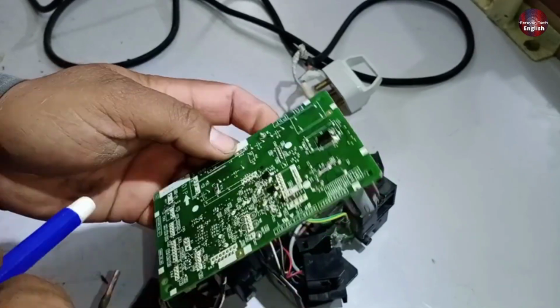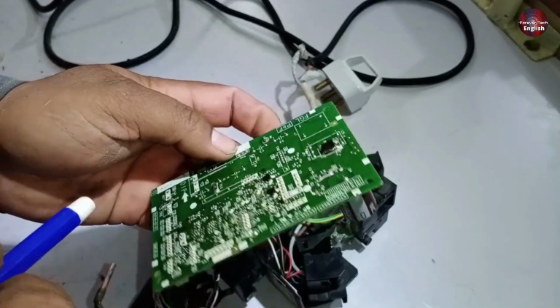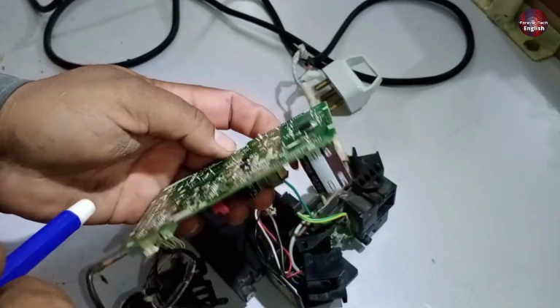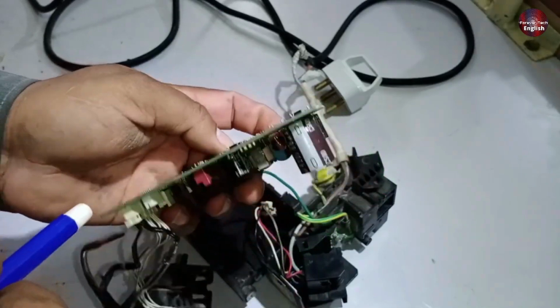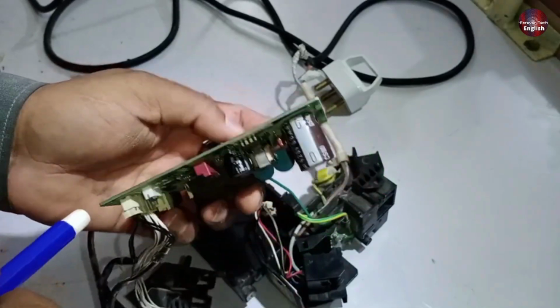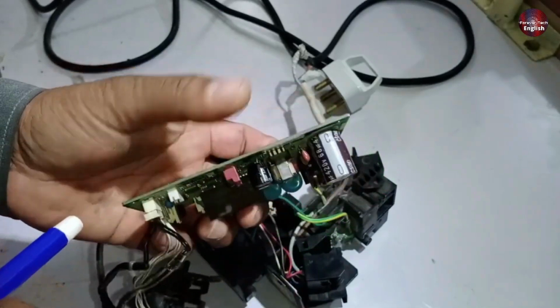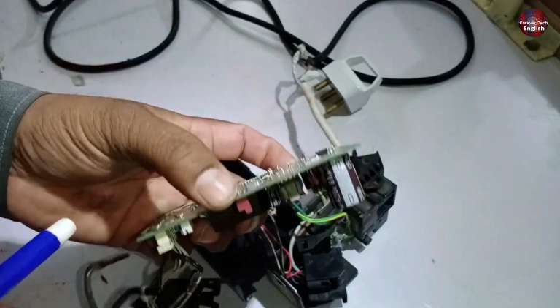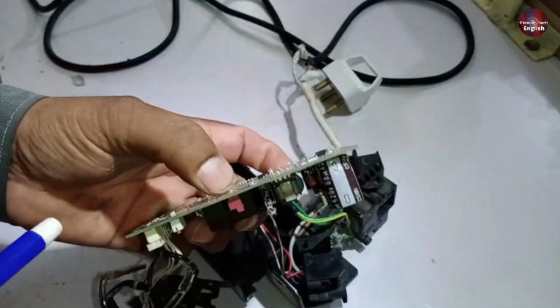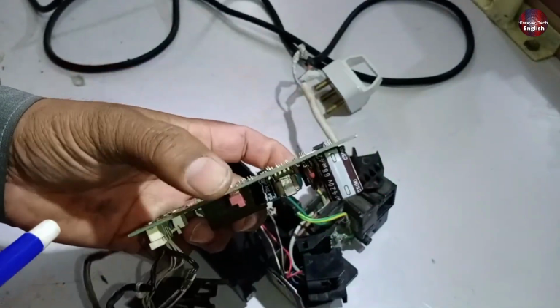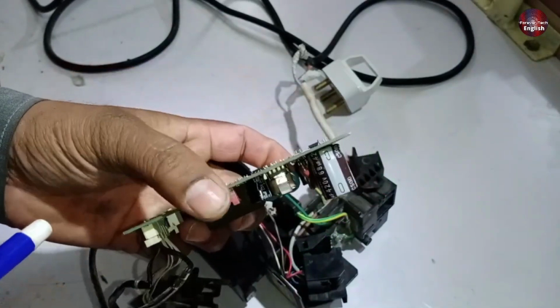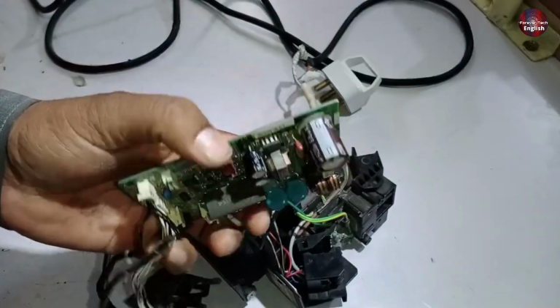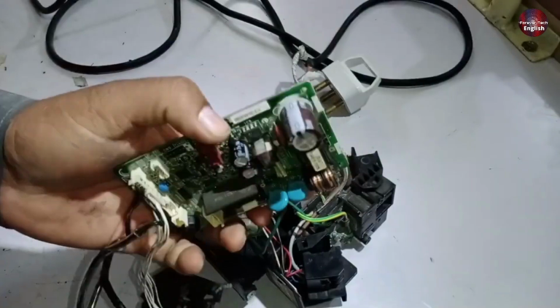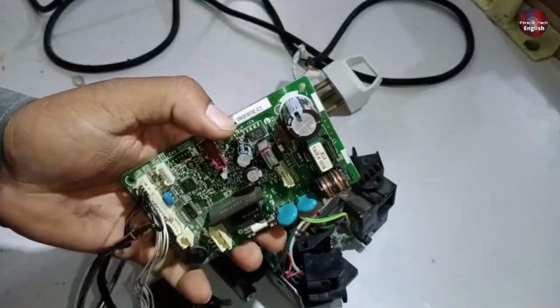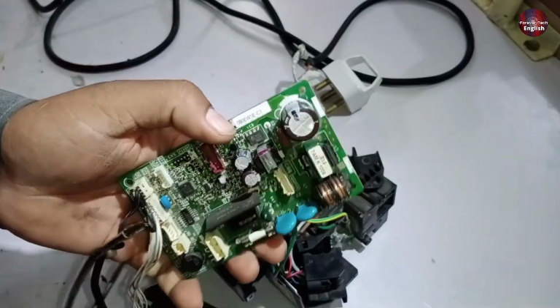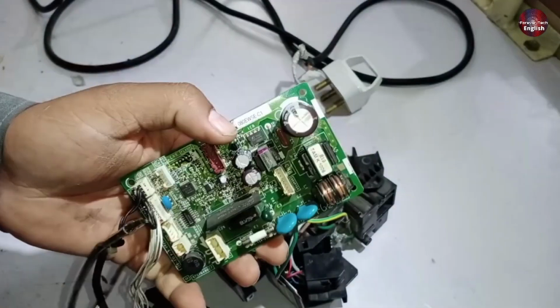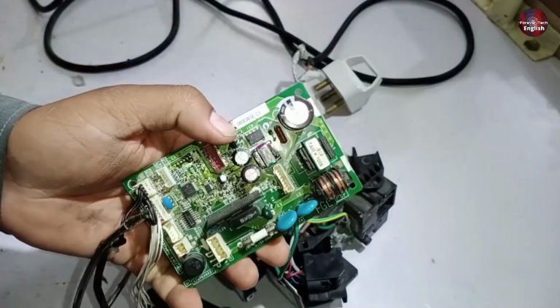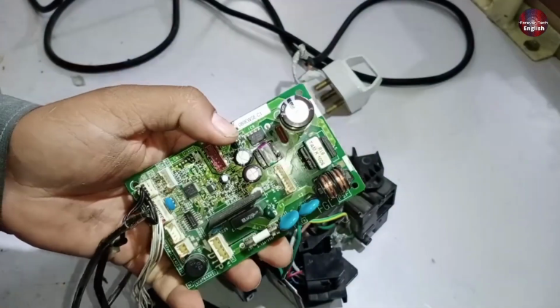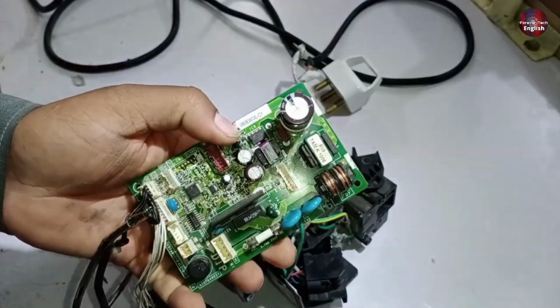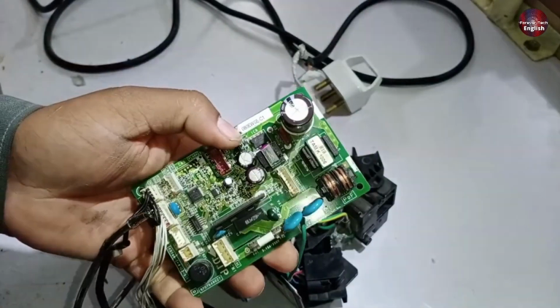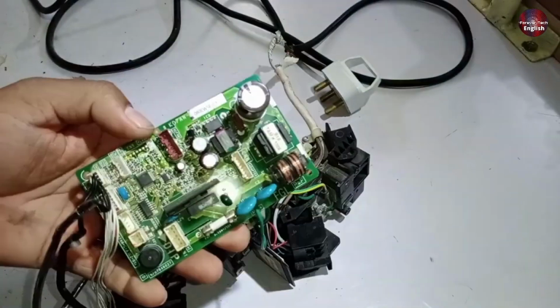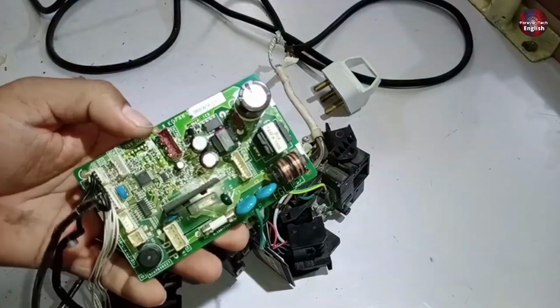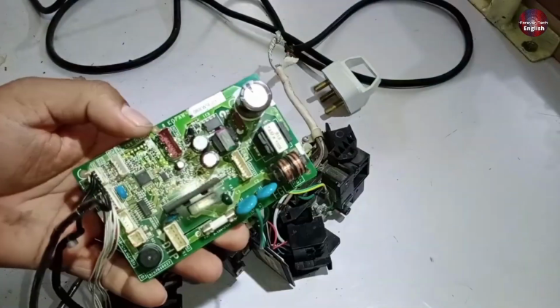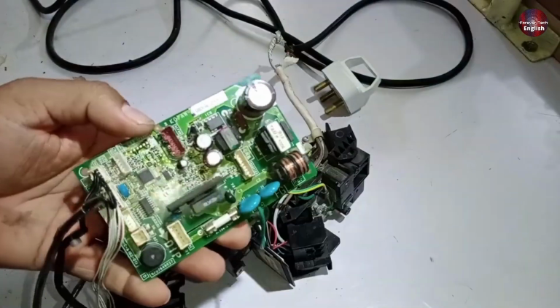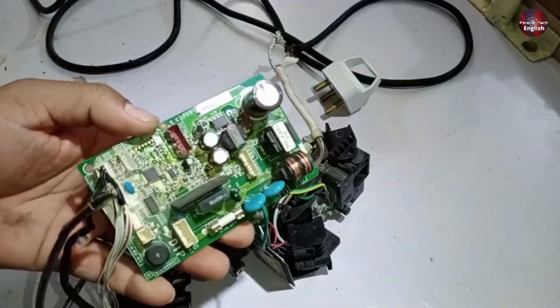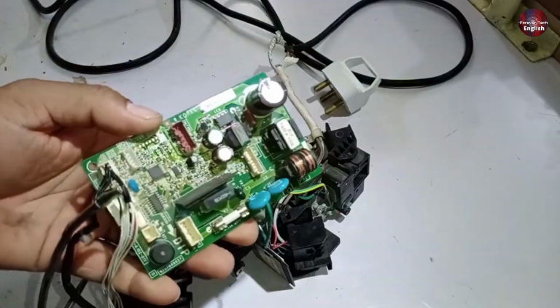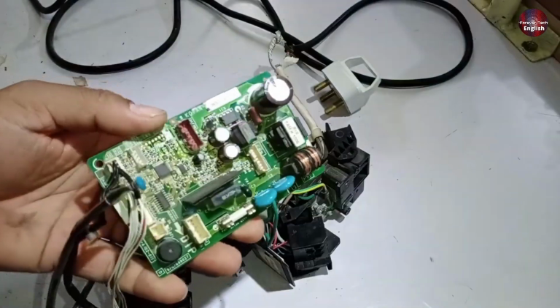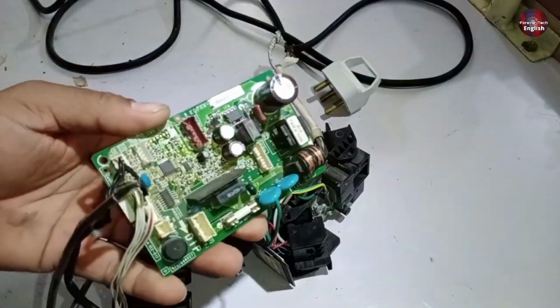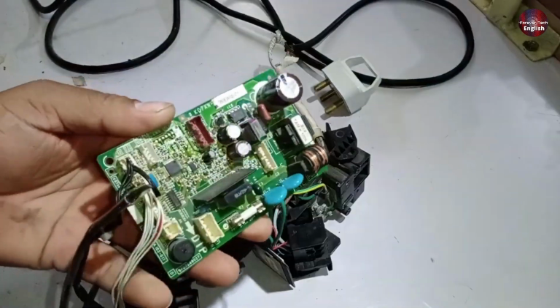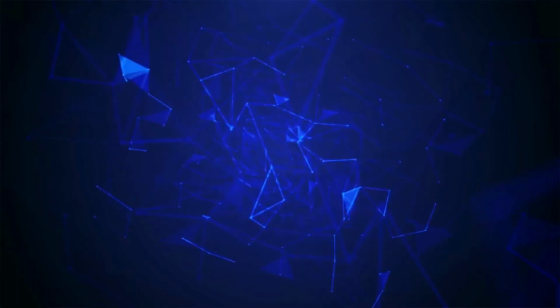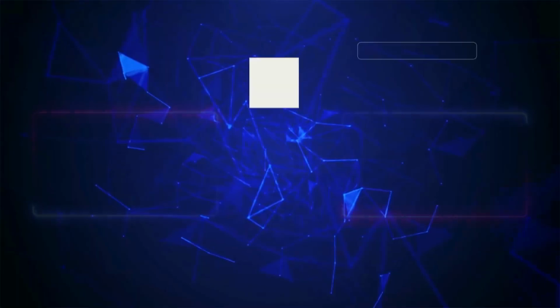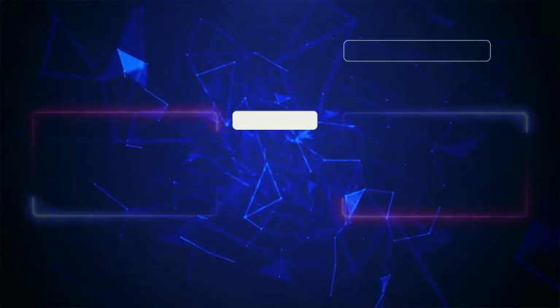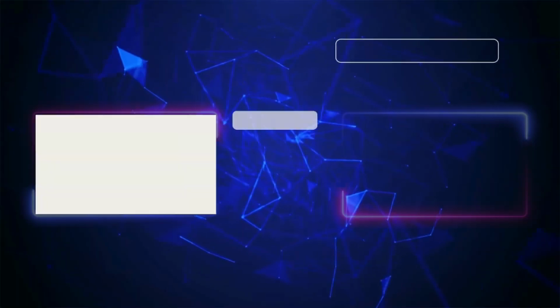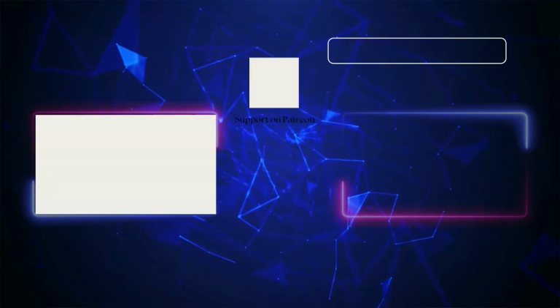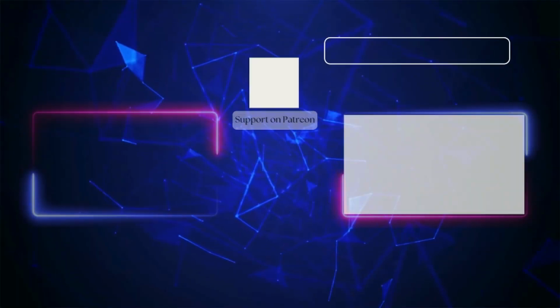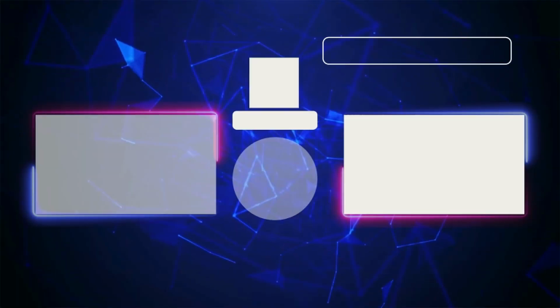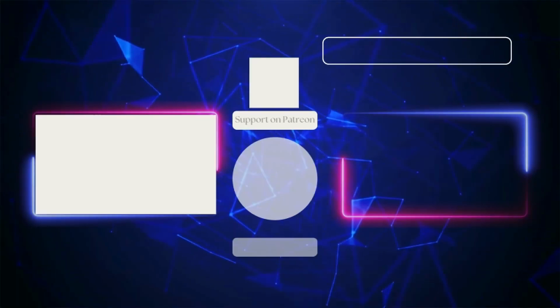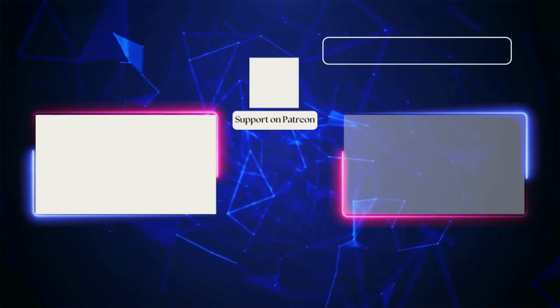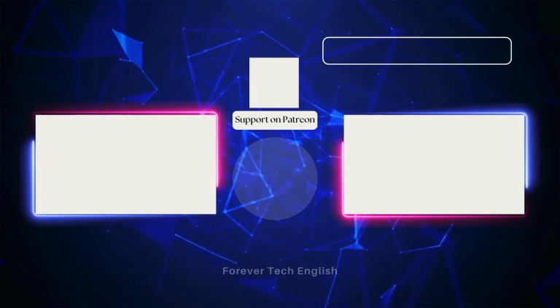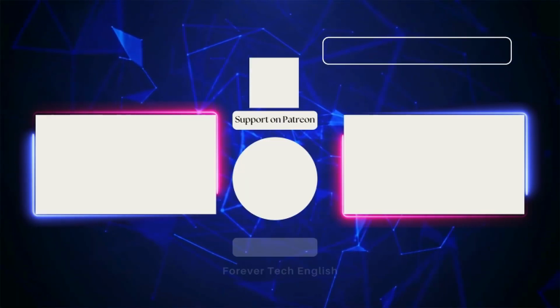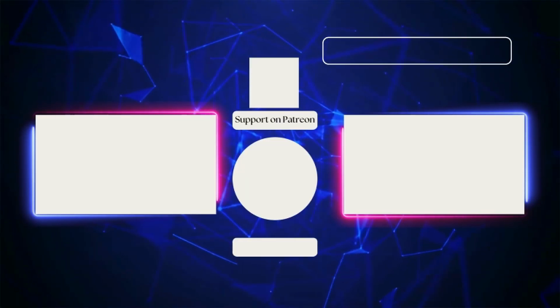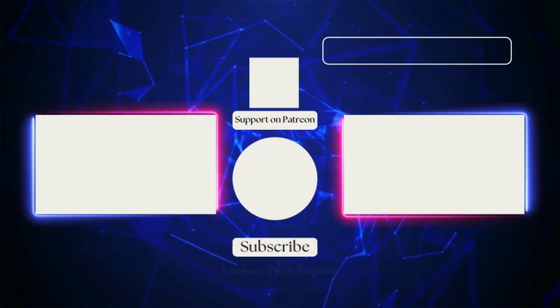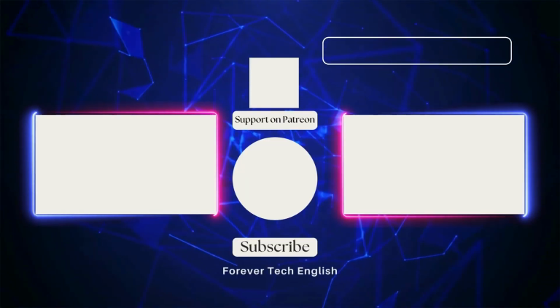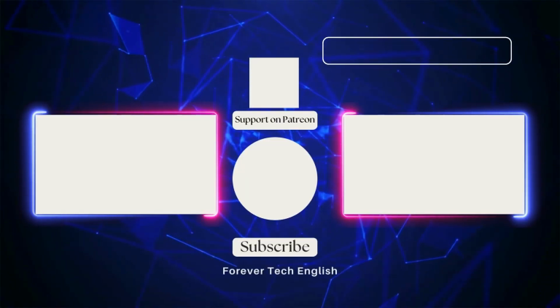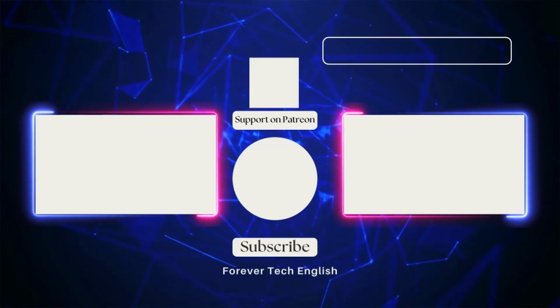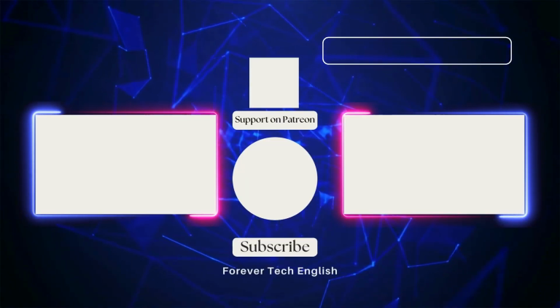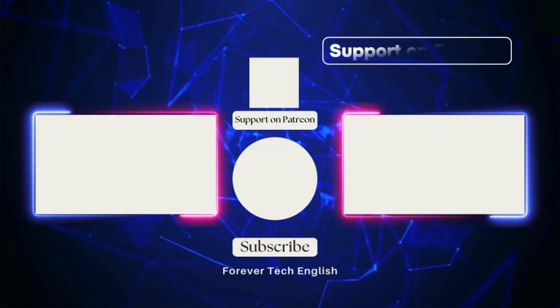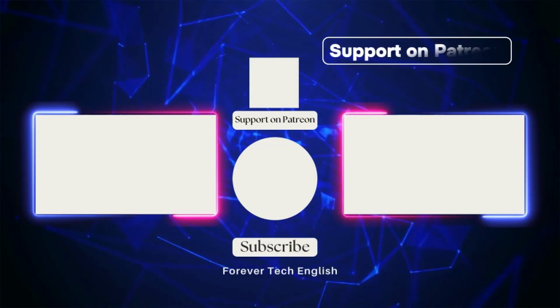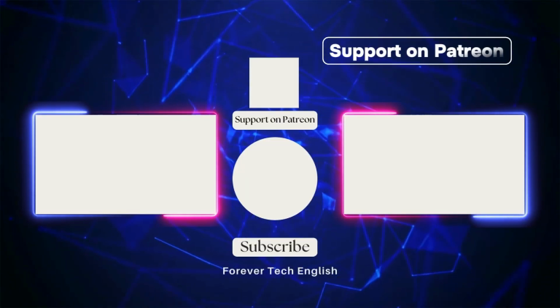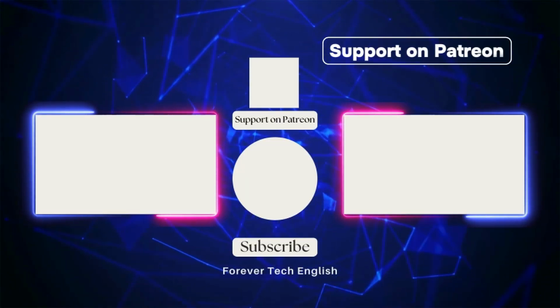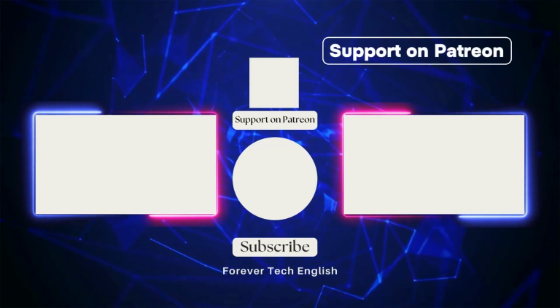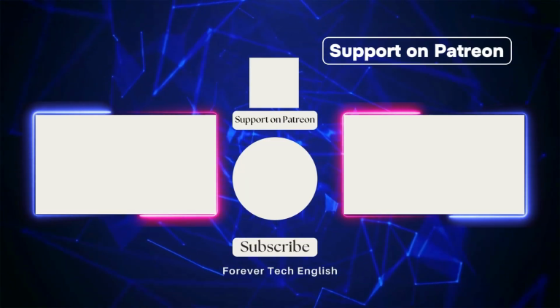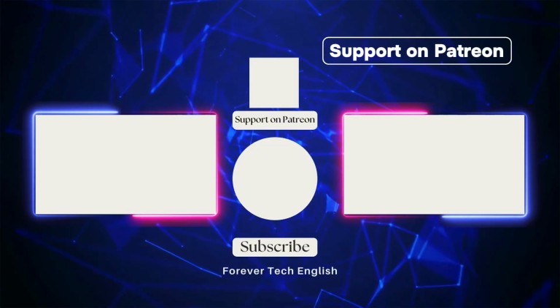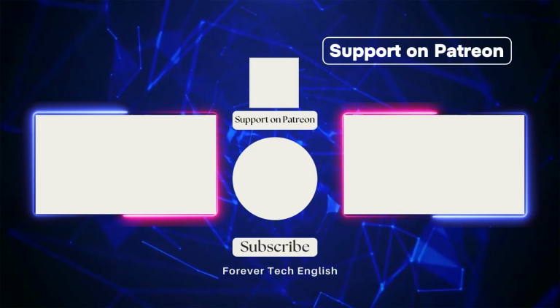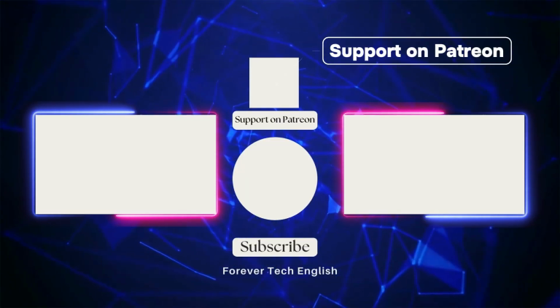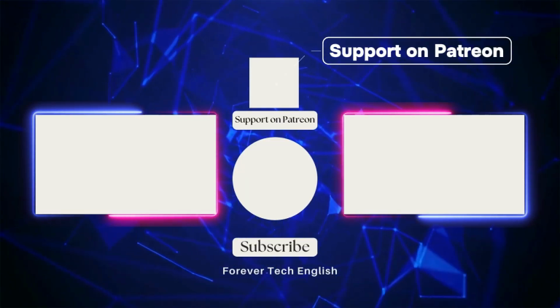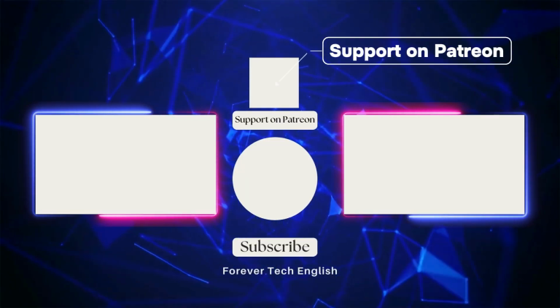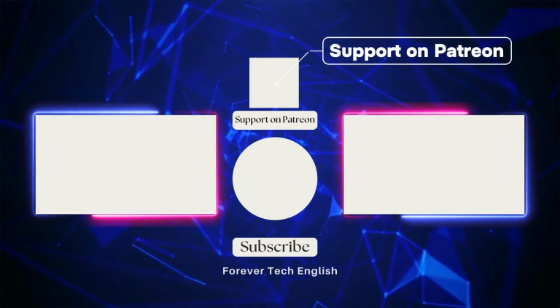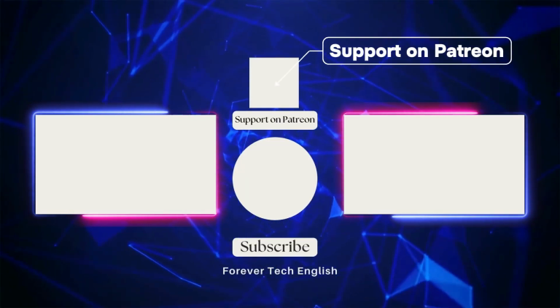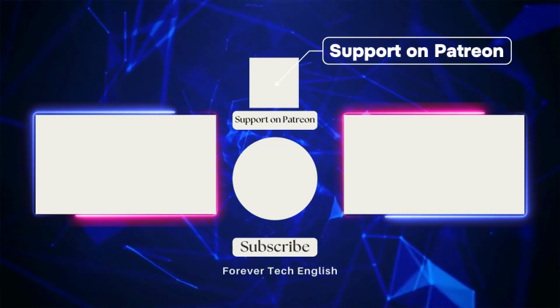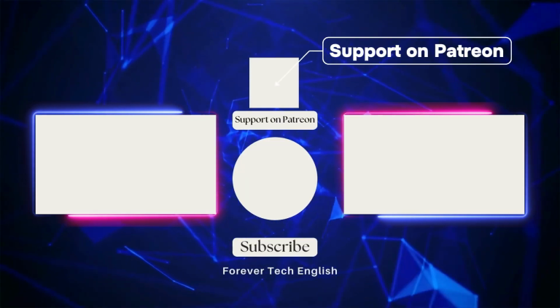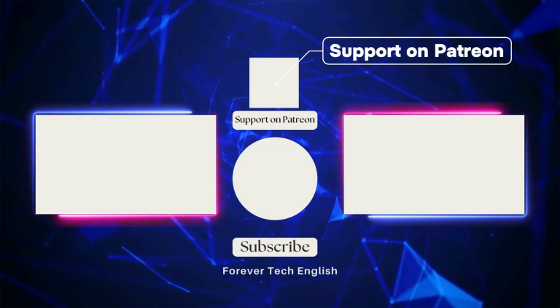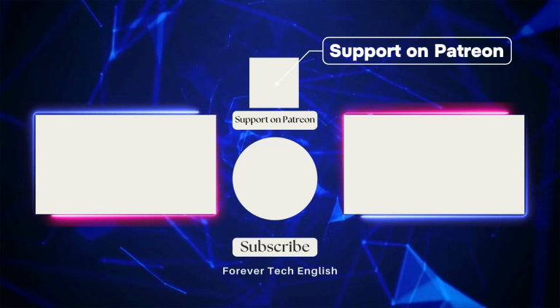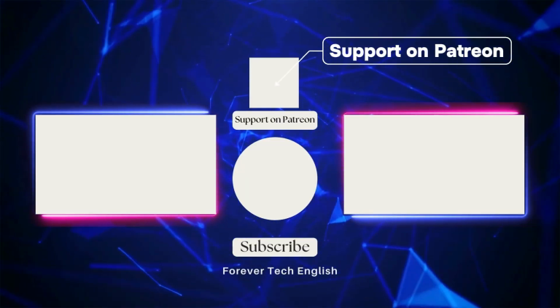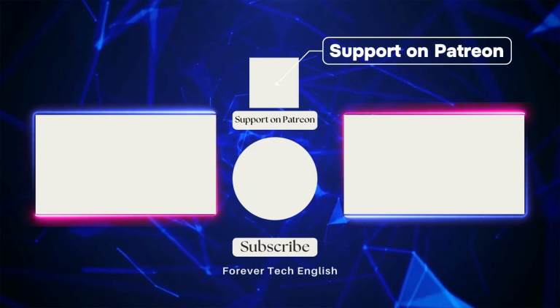I will explain the next part of the system in my next video. Click on the left or right thumbnail to watch our next videos, and subscribe.